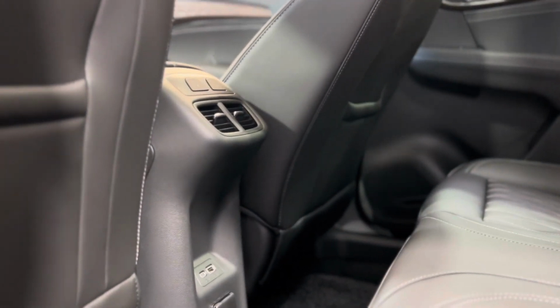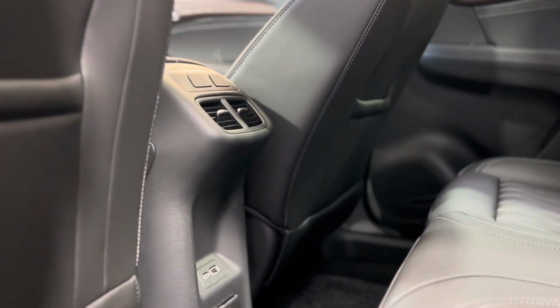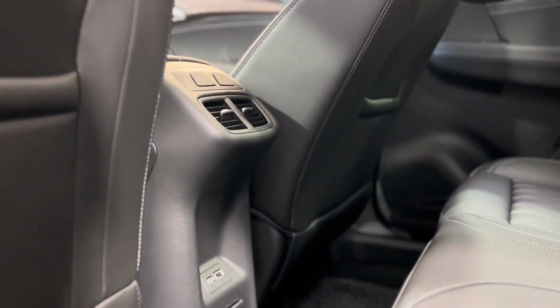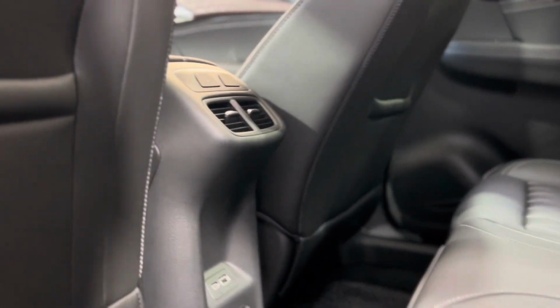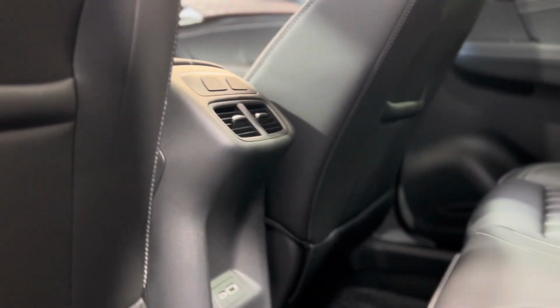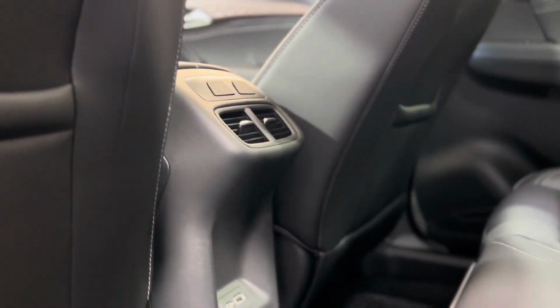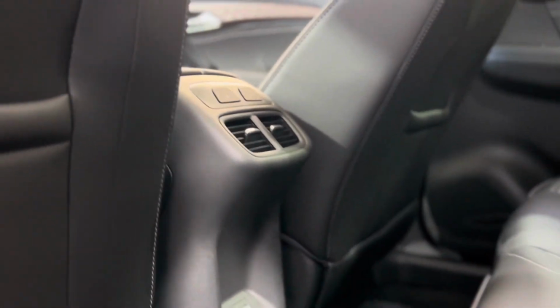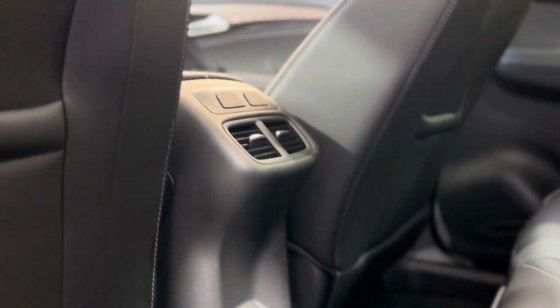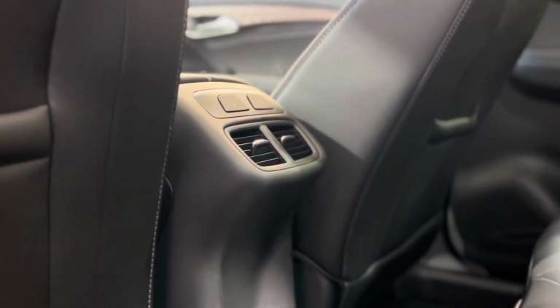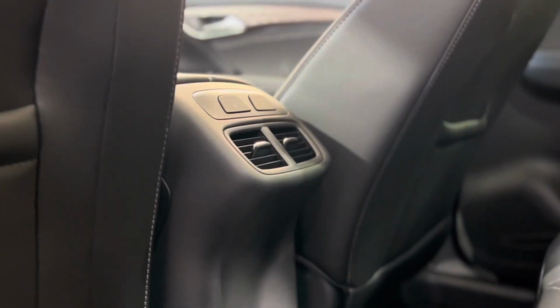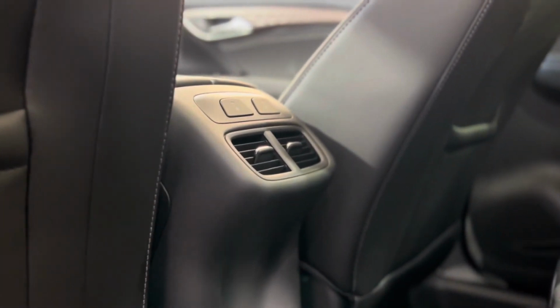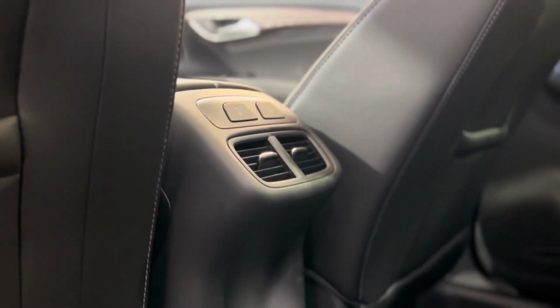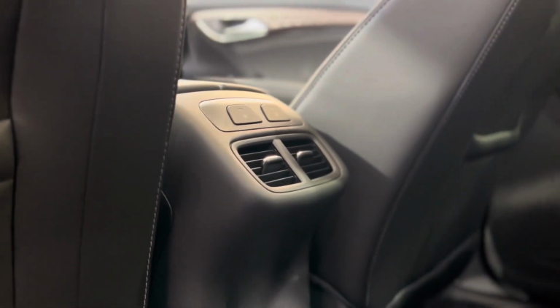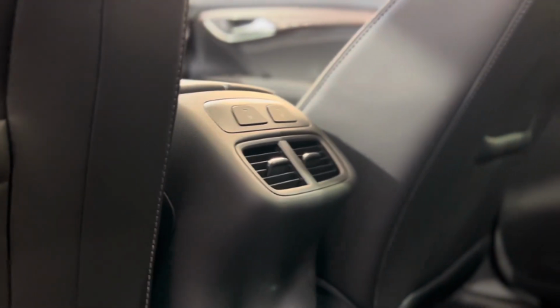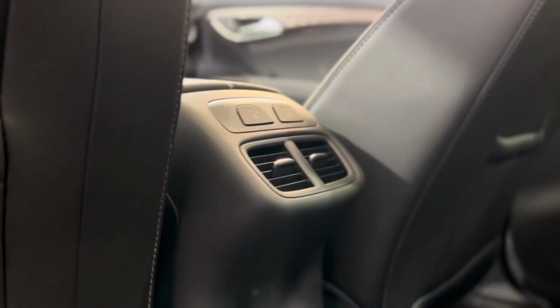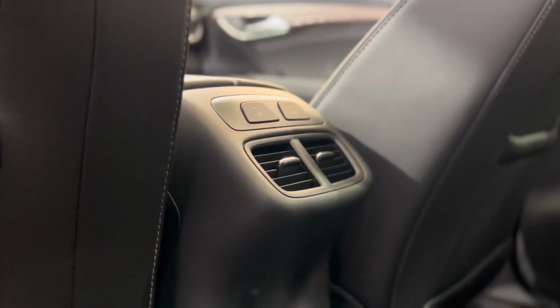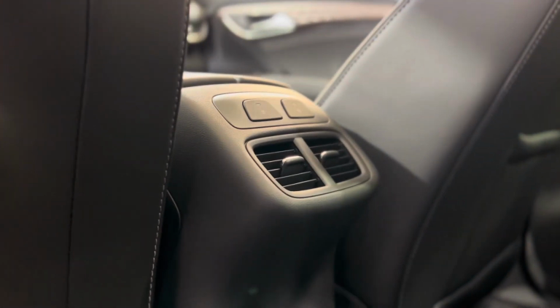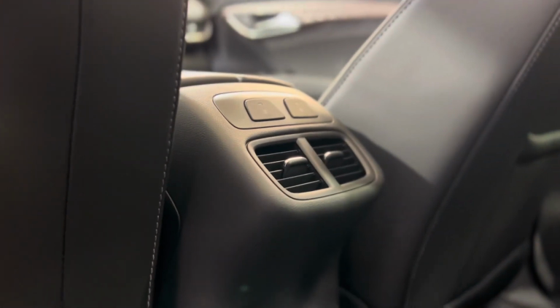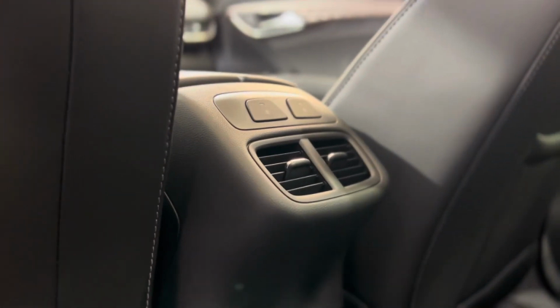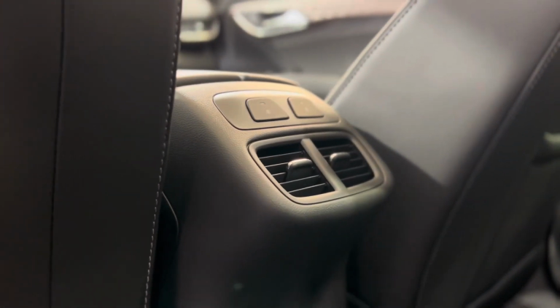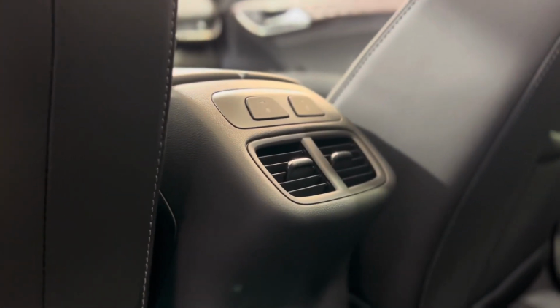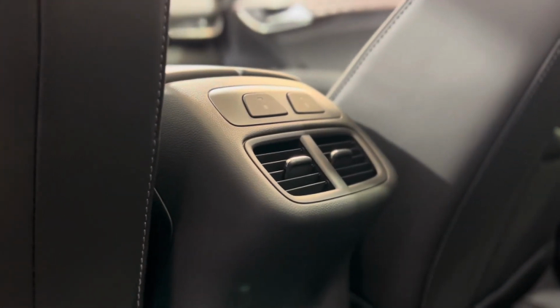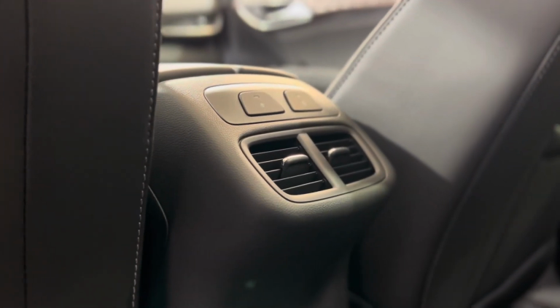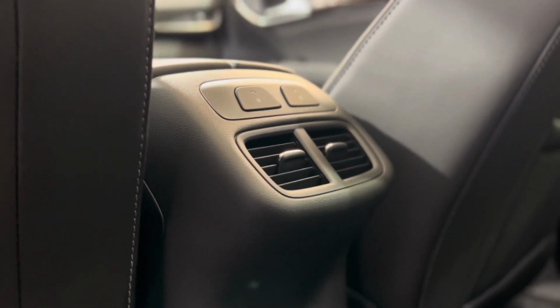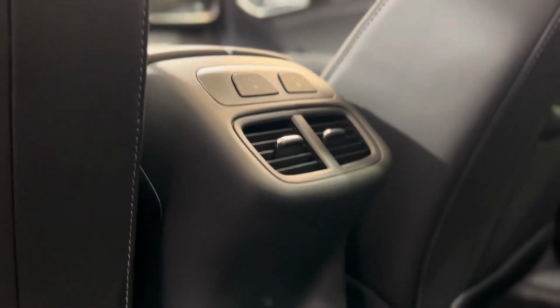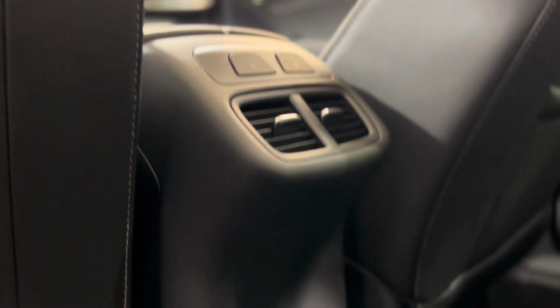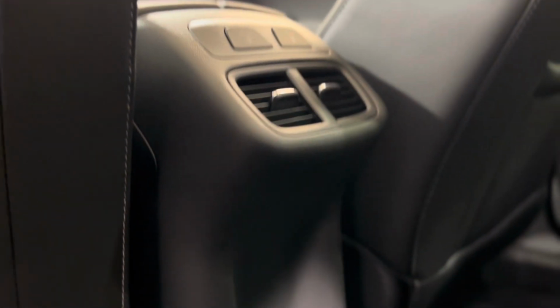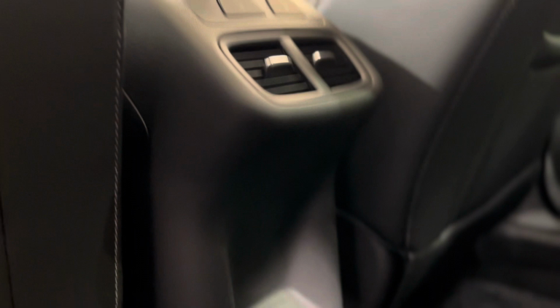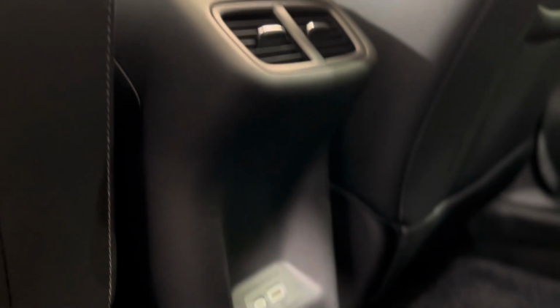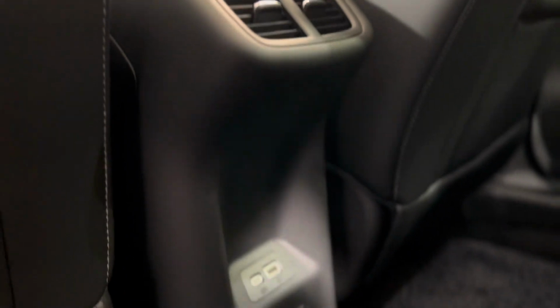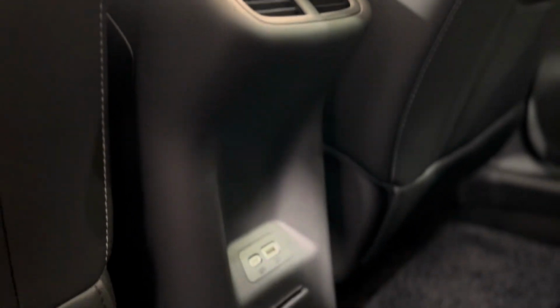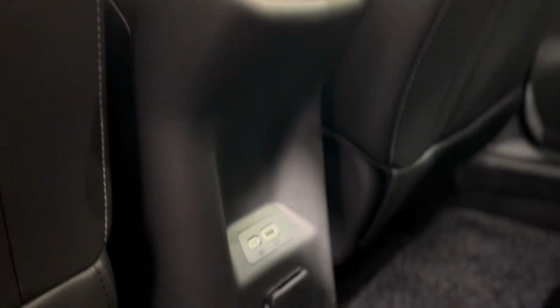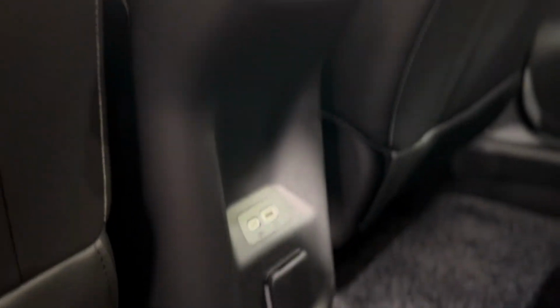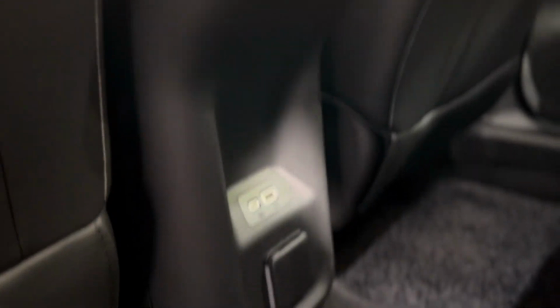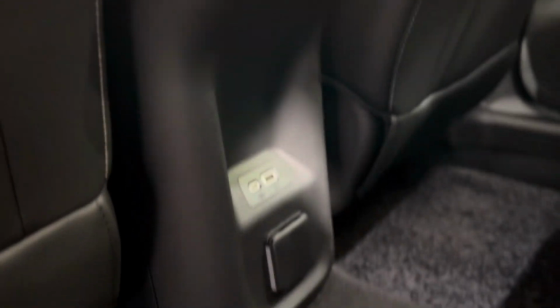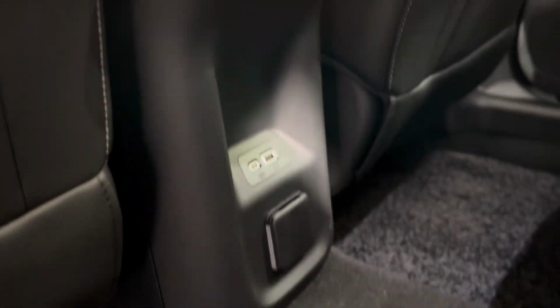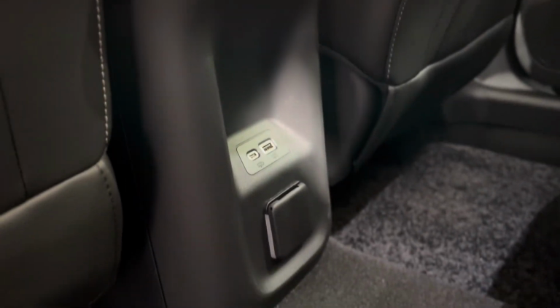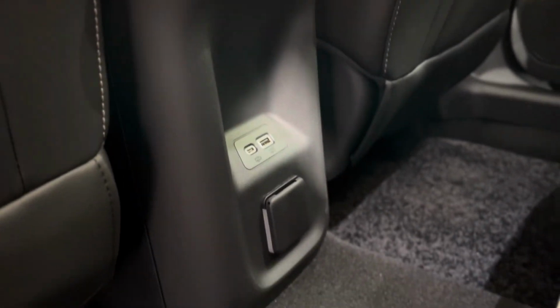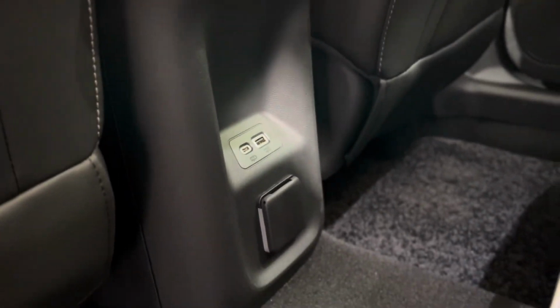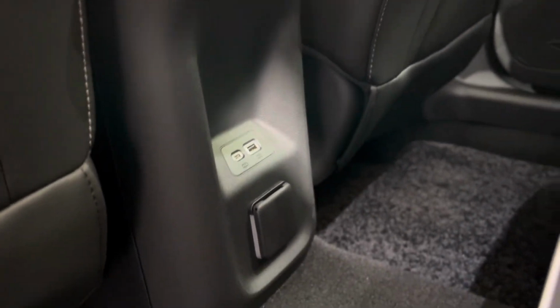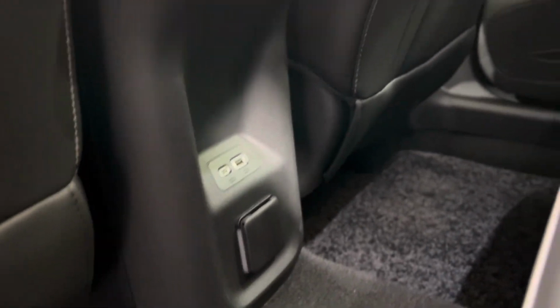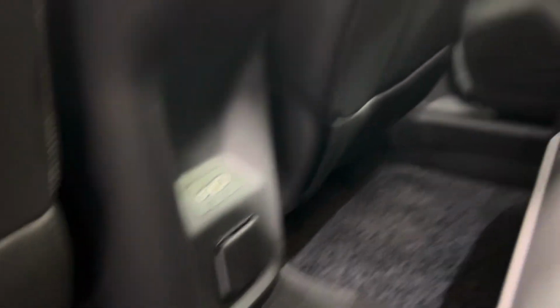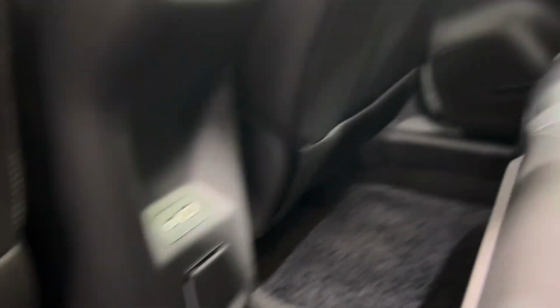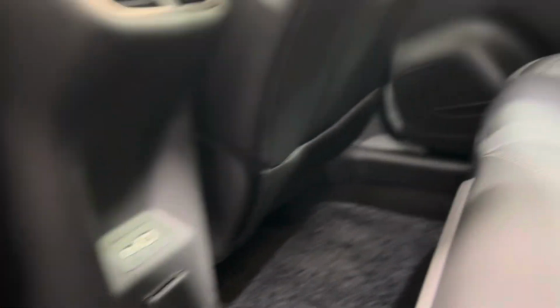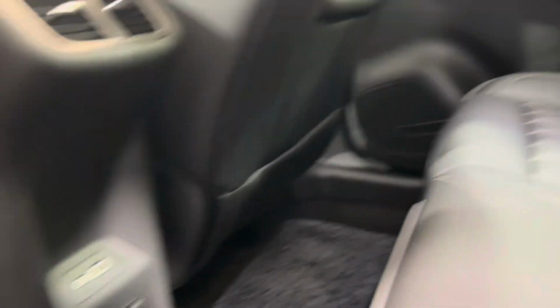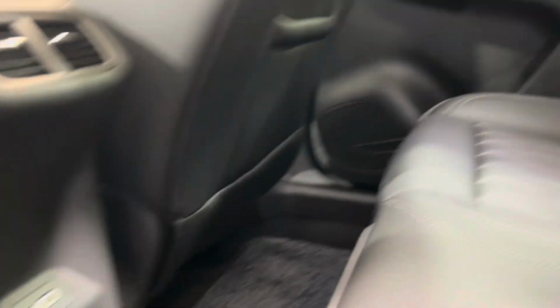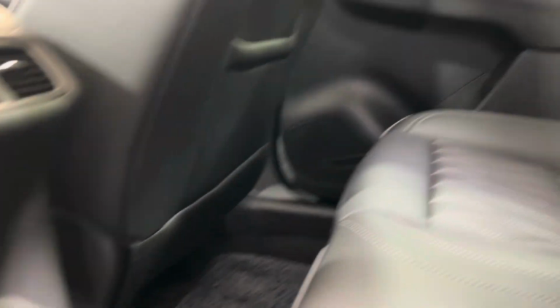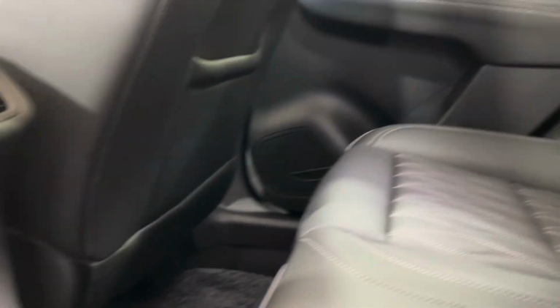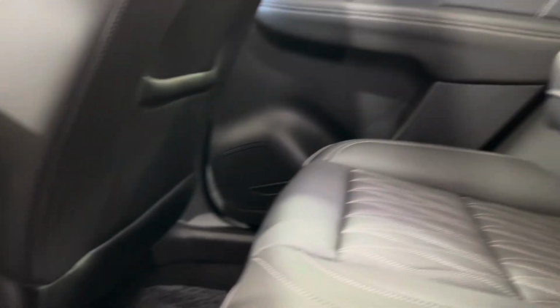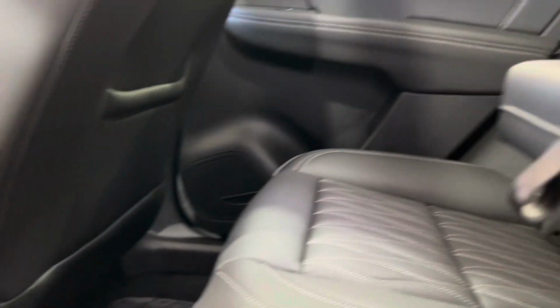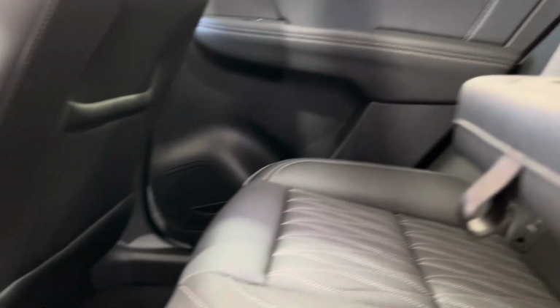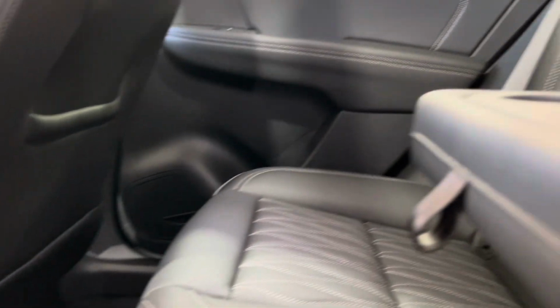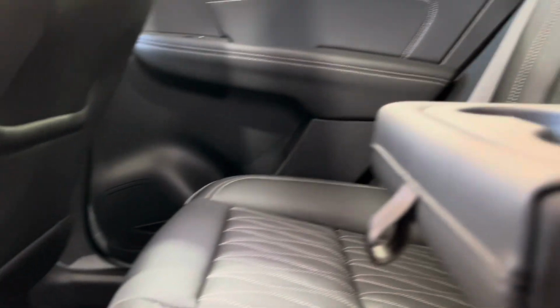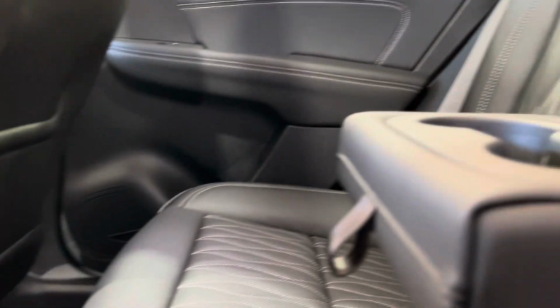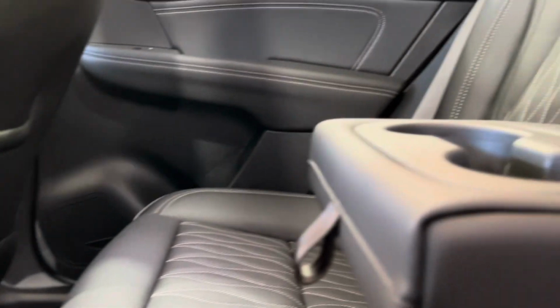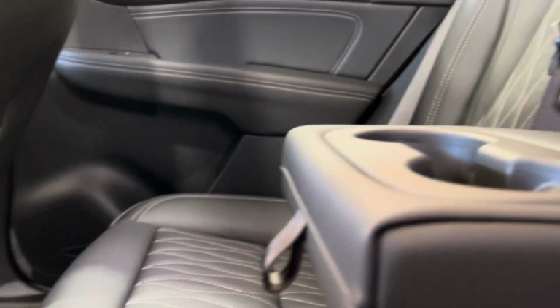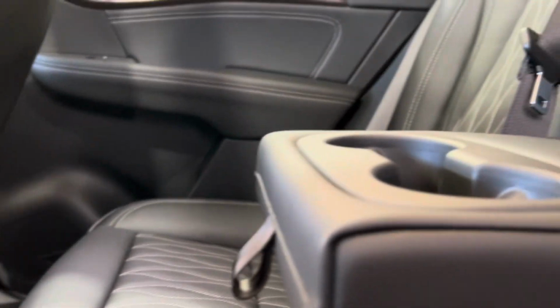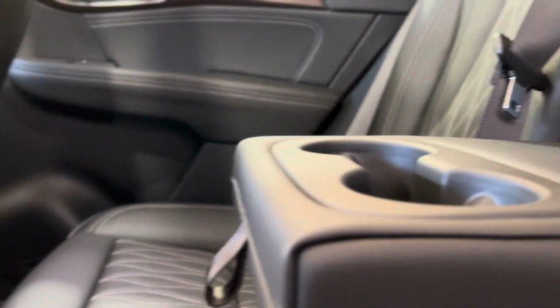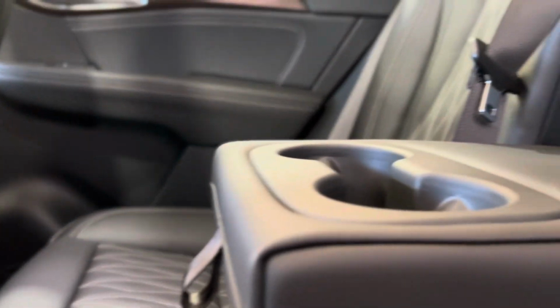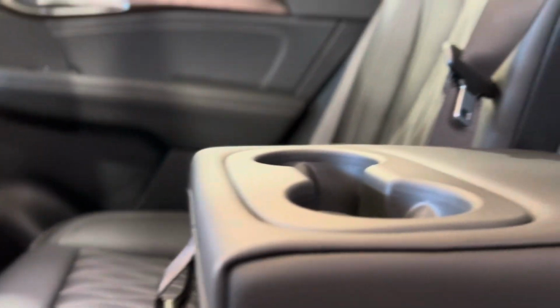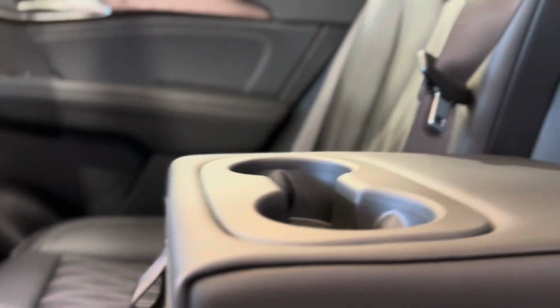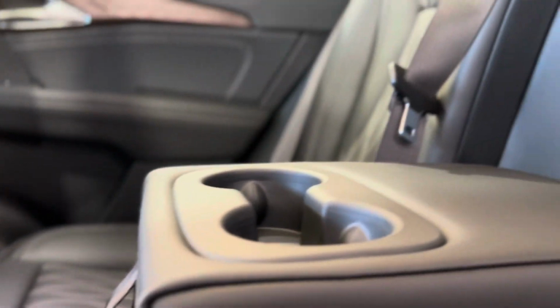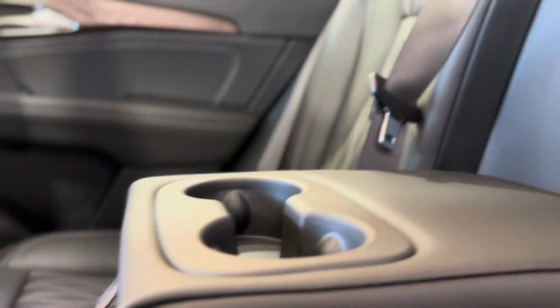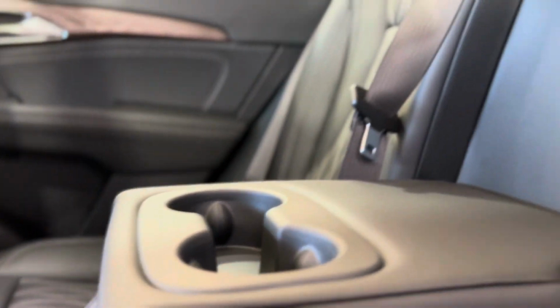Taking a step in the back, we can see things from the rear passenger perspective. As you can see, we have some vents and heated seat buttons for them, as well as plugins for their convenience and standard cup holders.